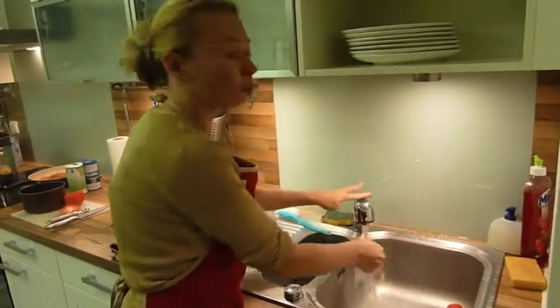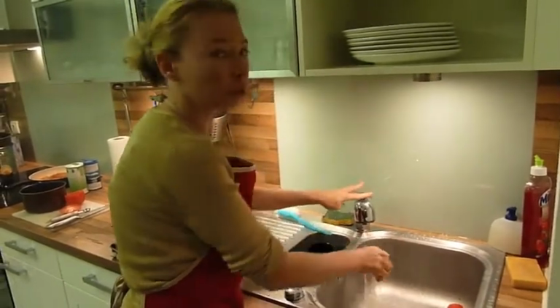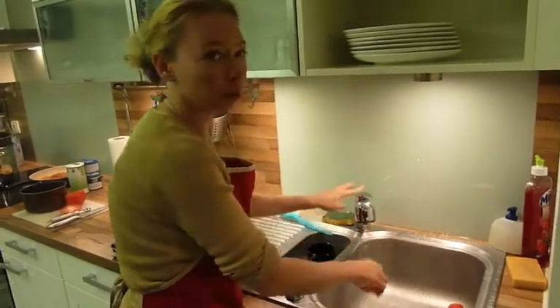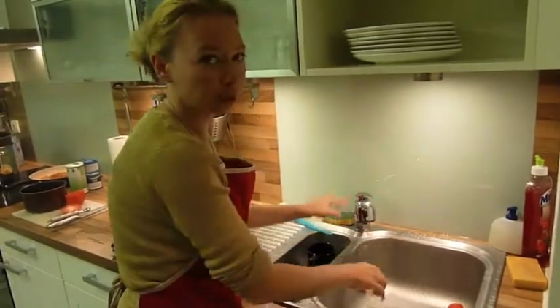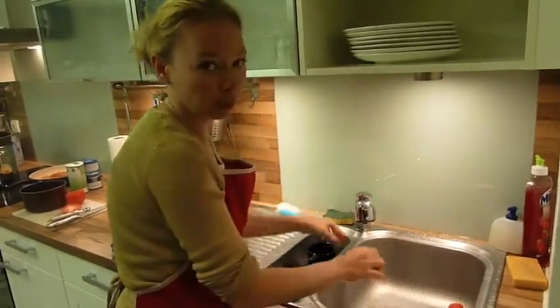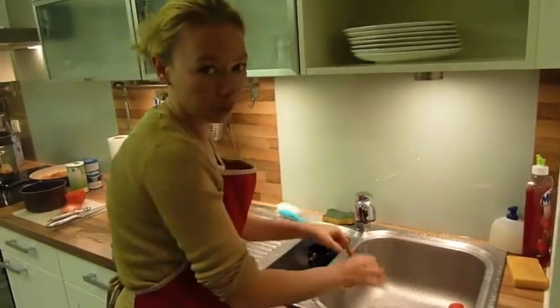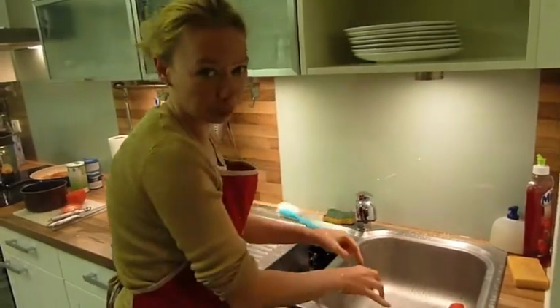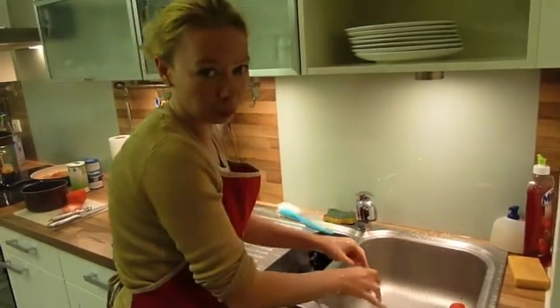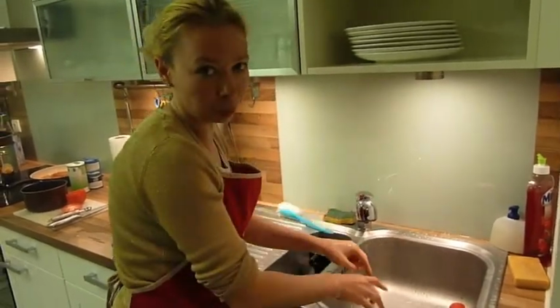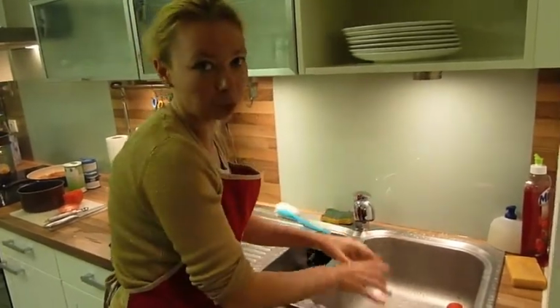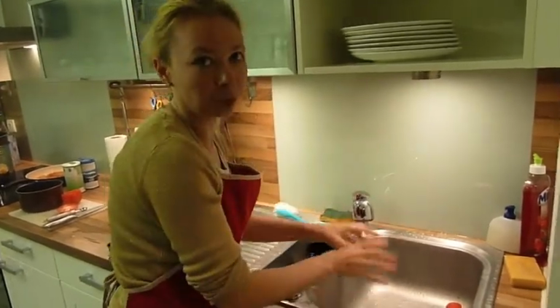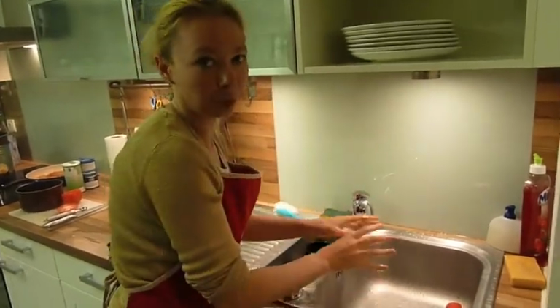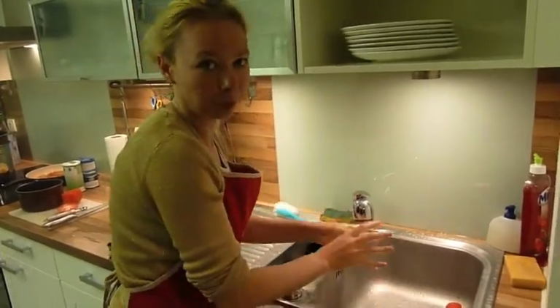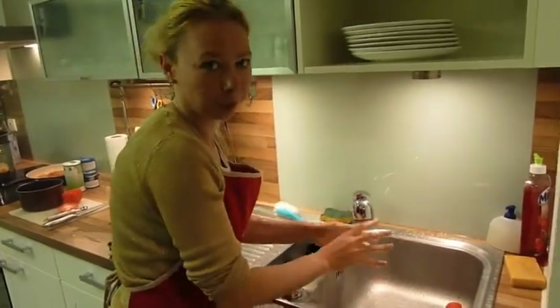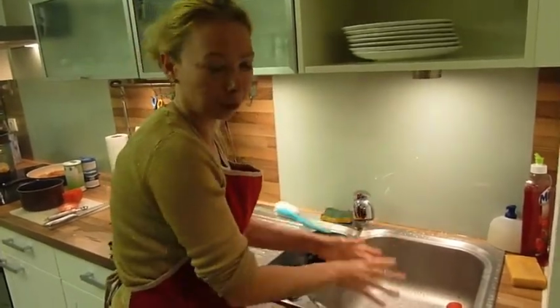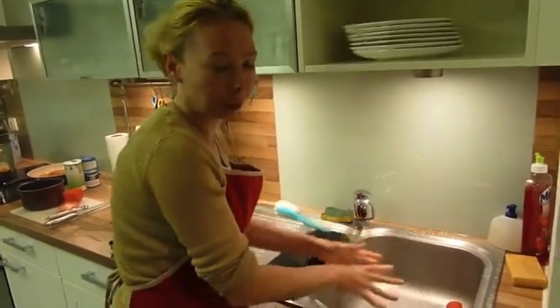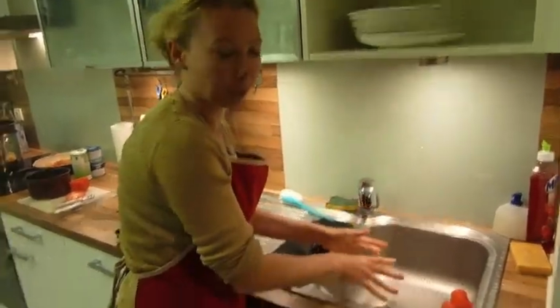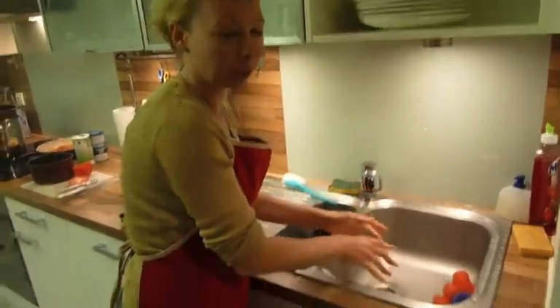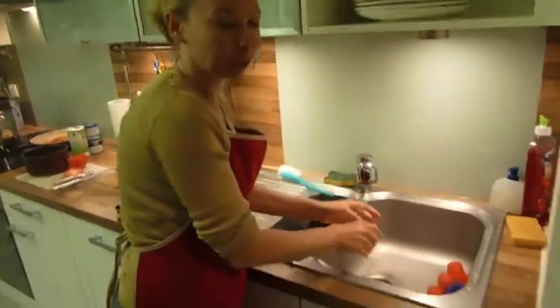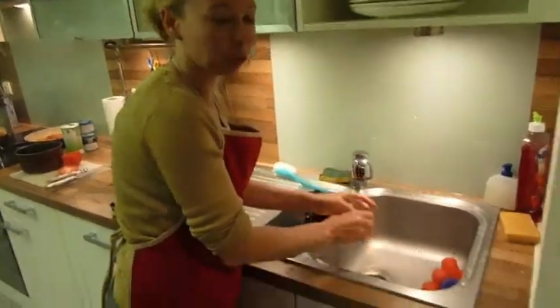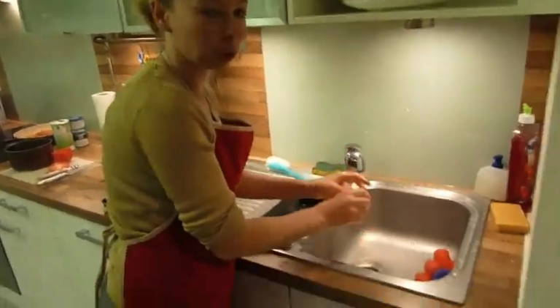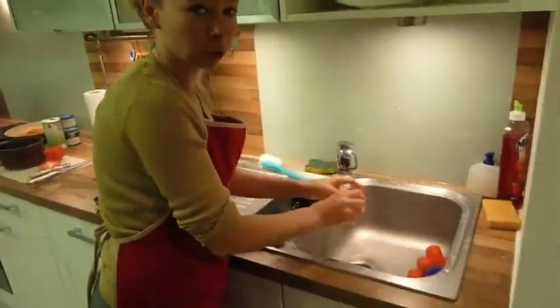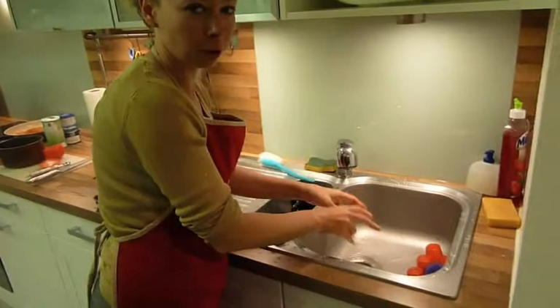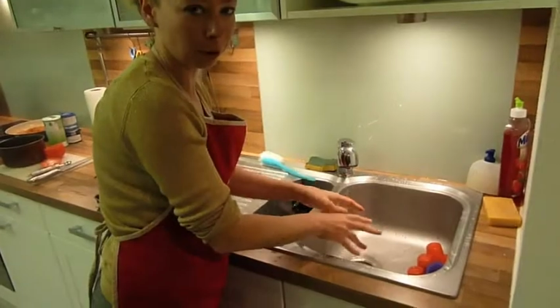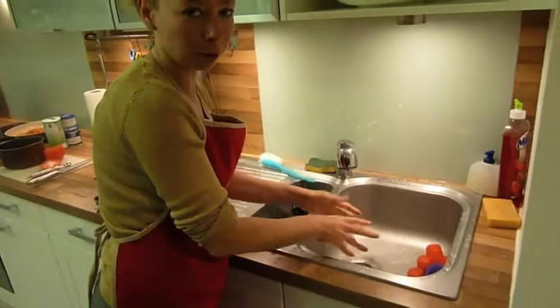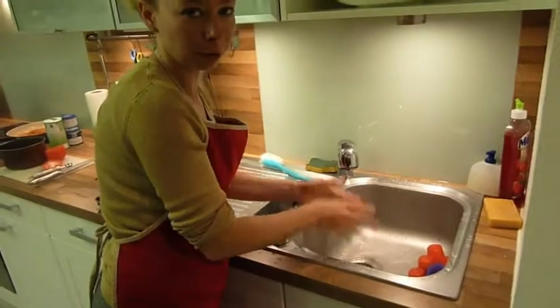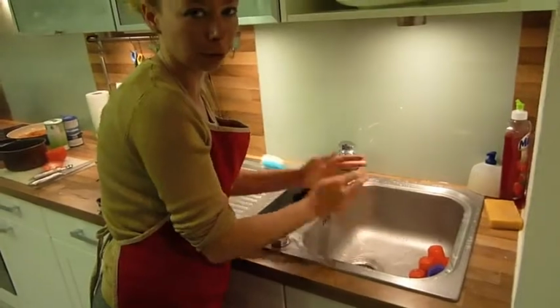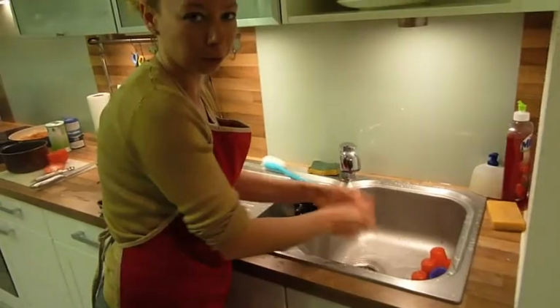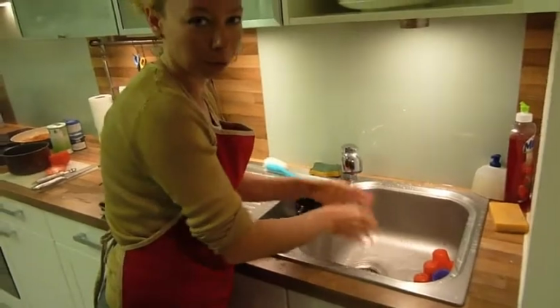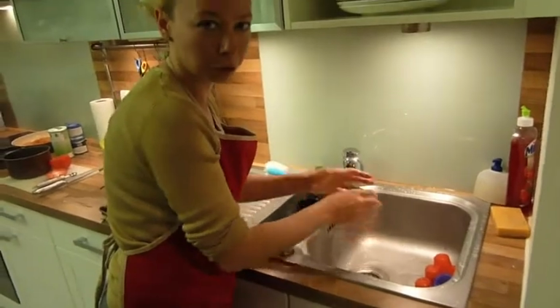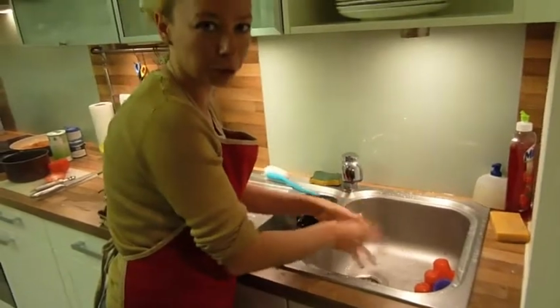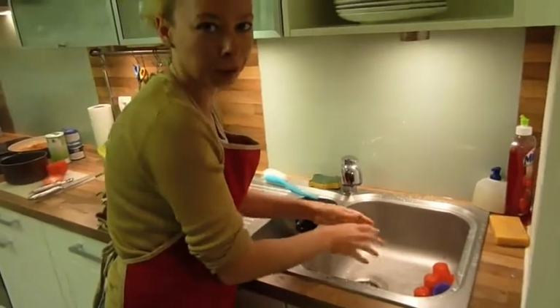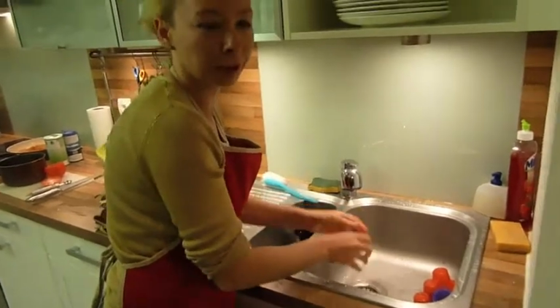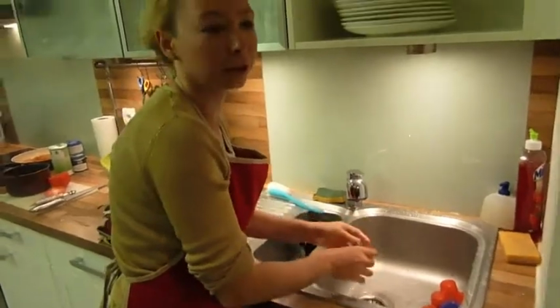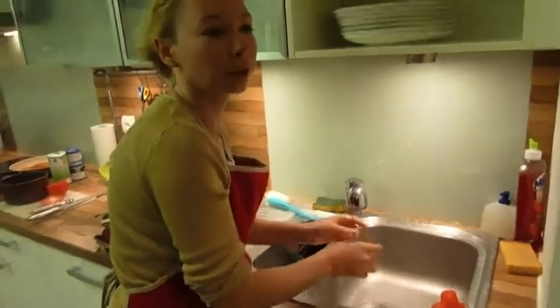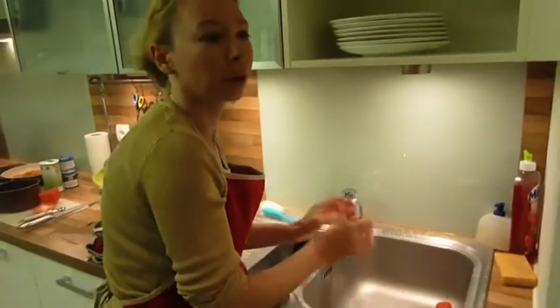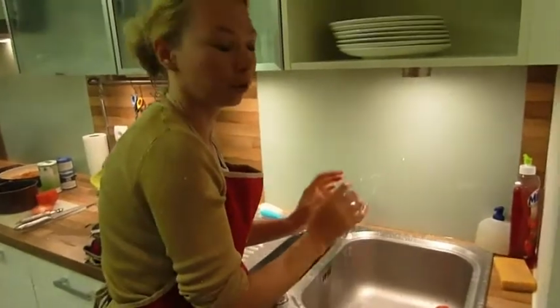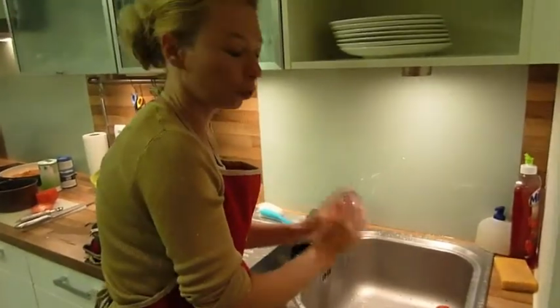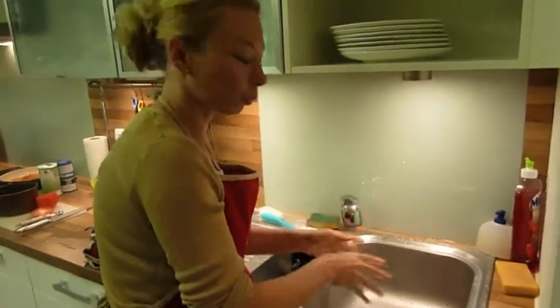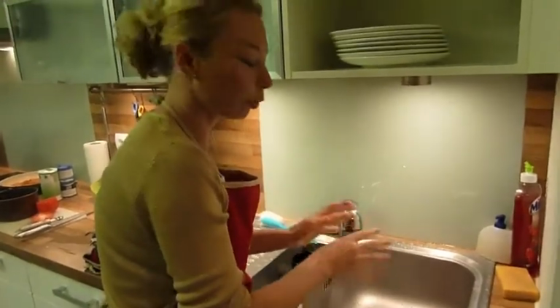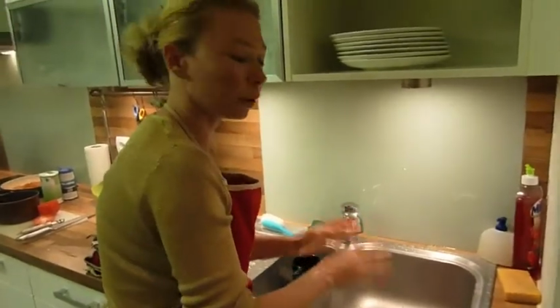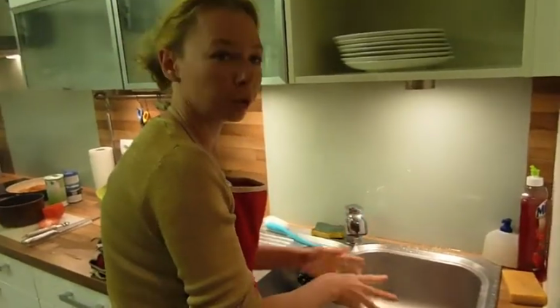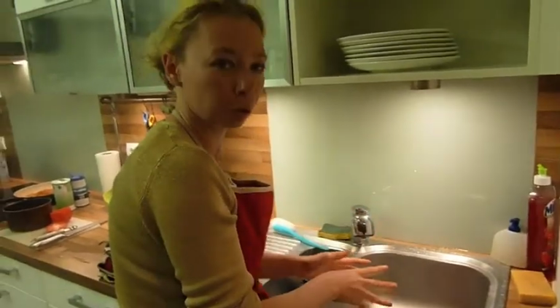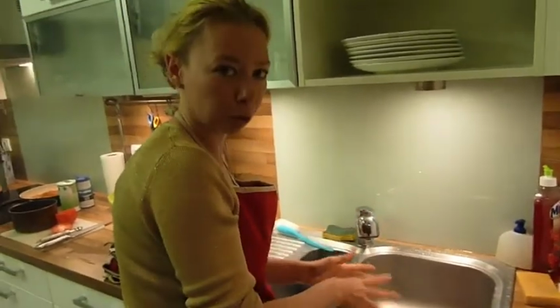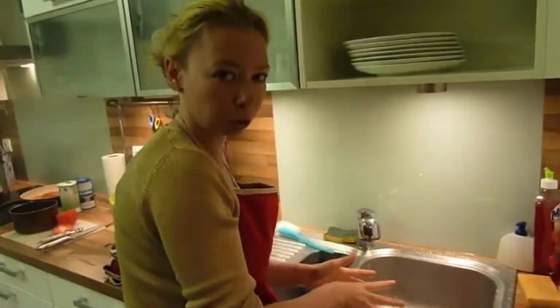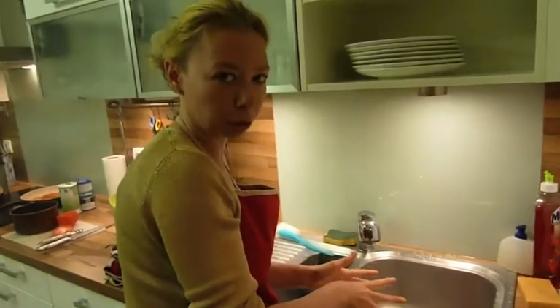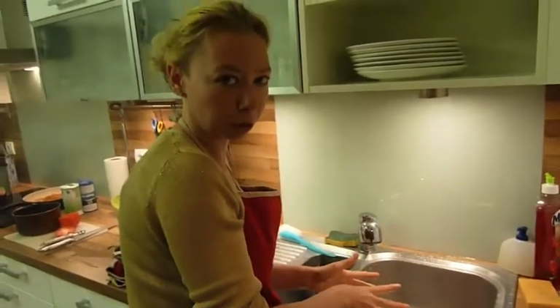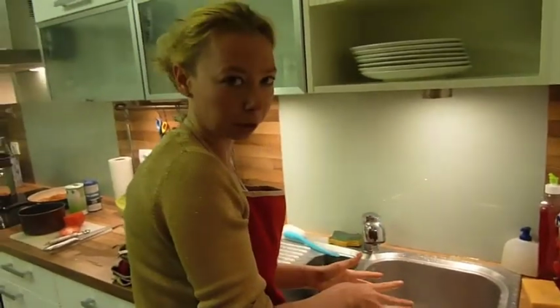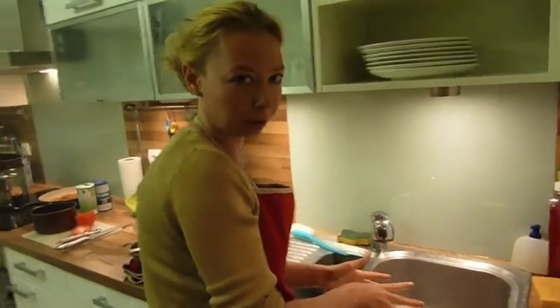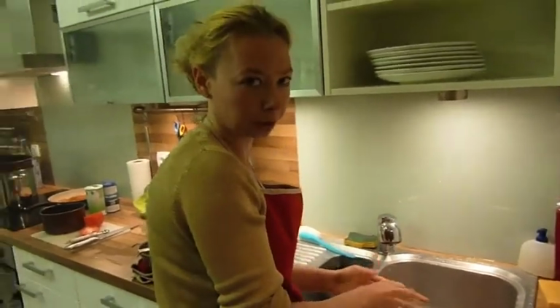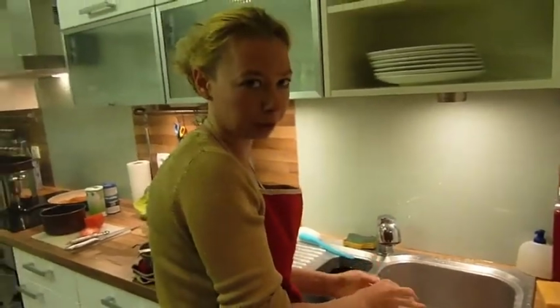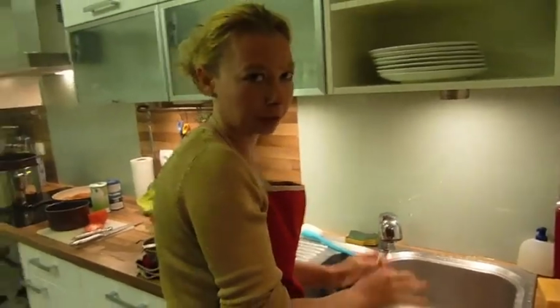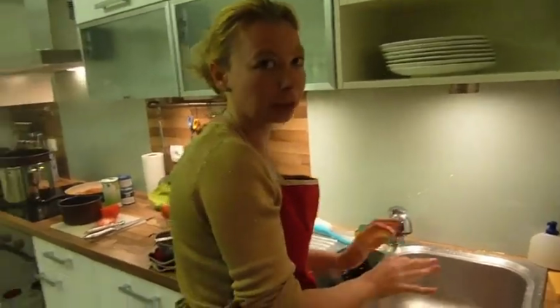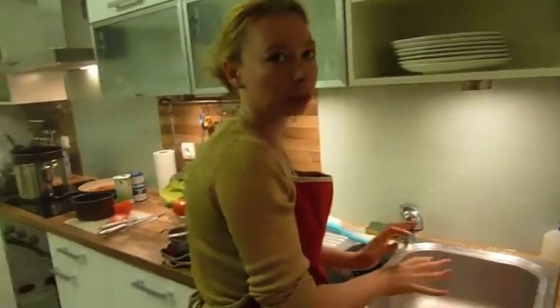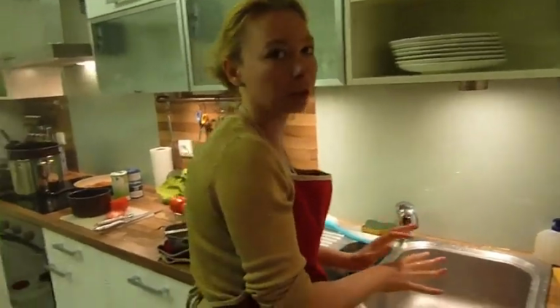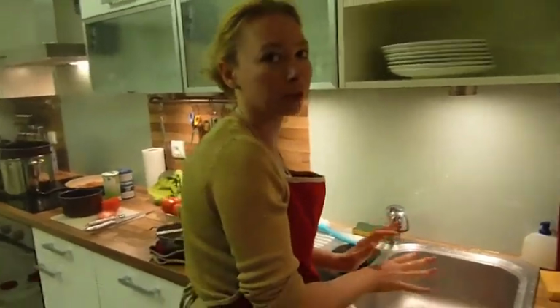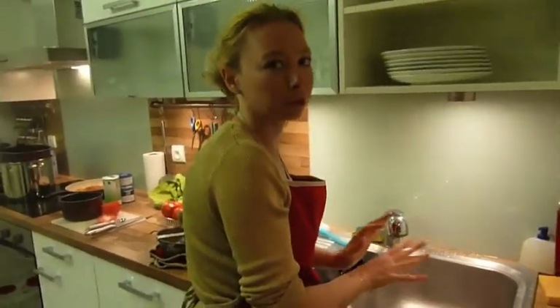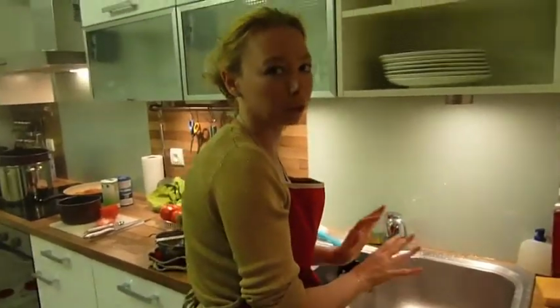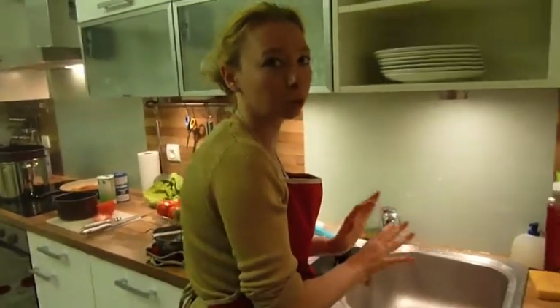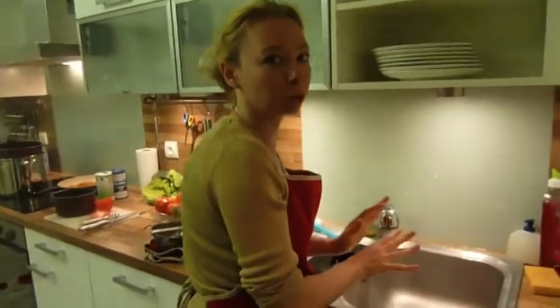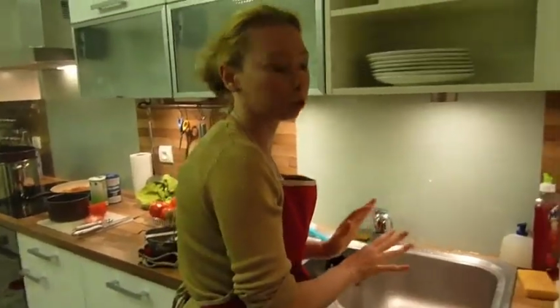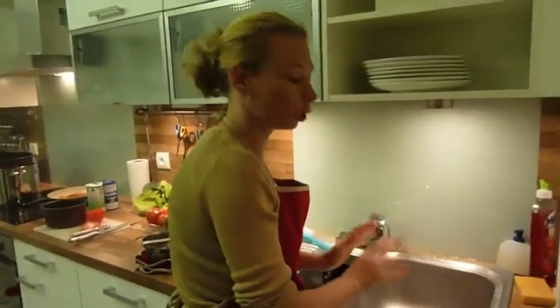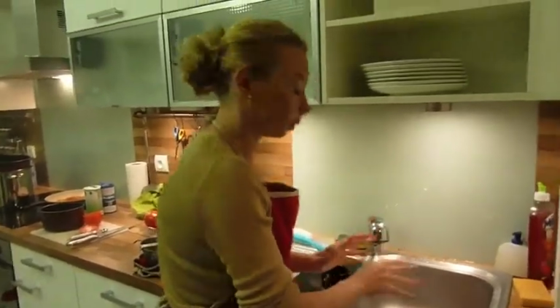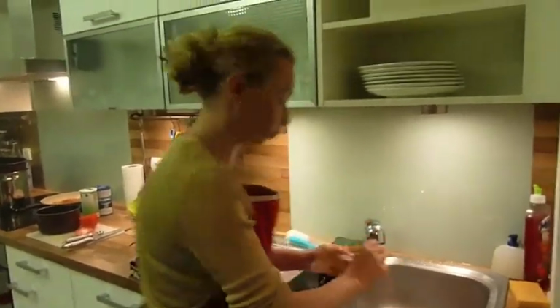So if you have to reply to a call when you are cooking, don't forget to wash your hands. That's where most germs are.